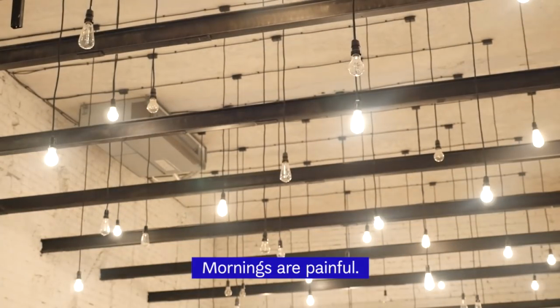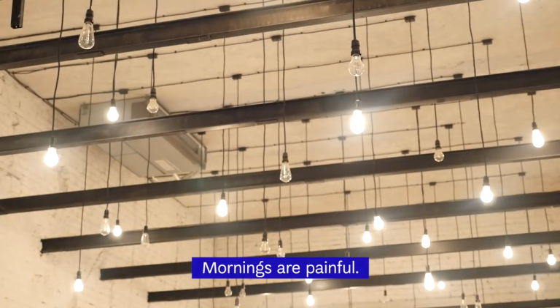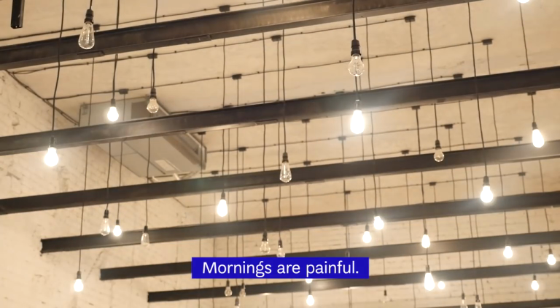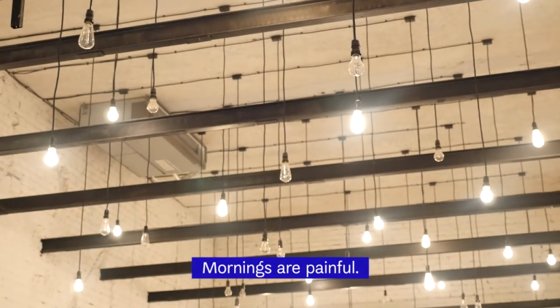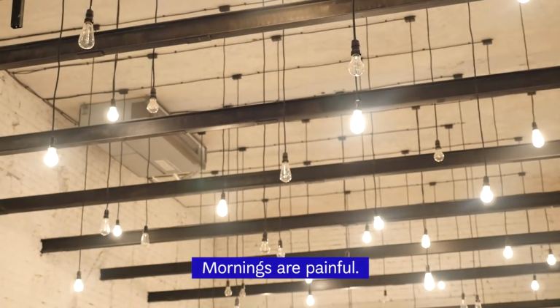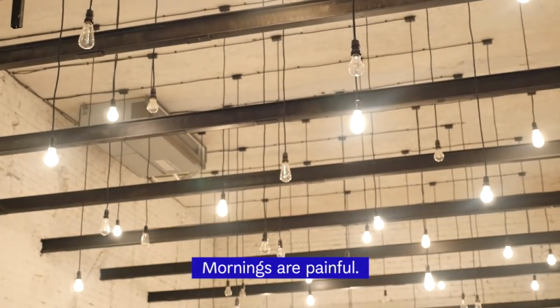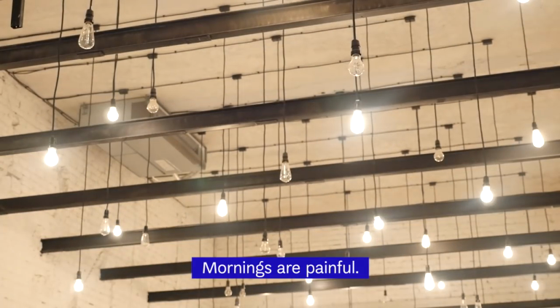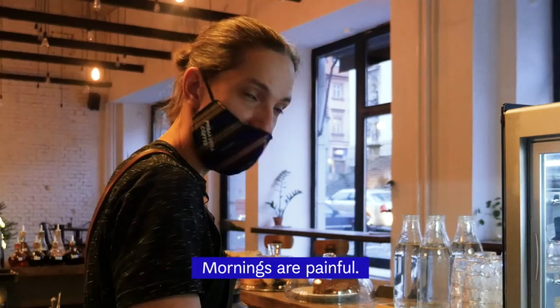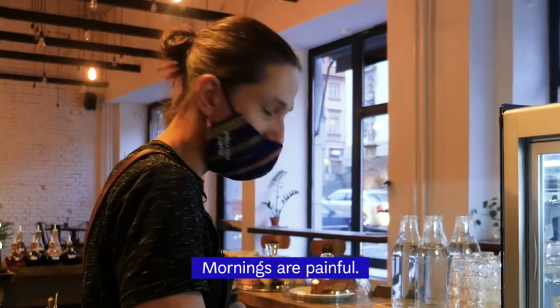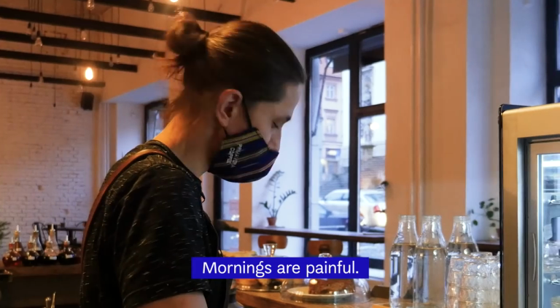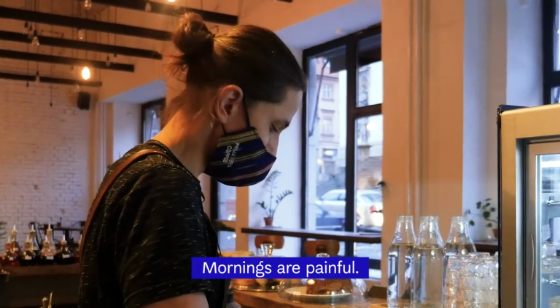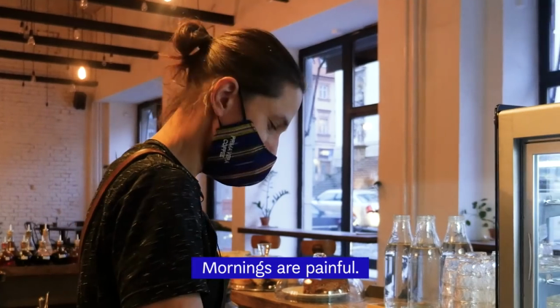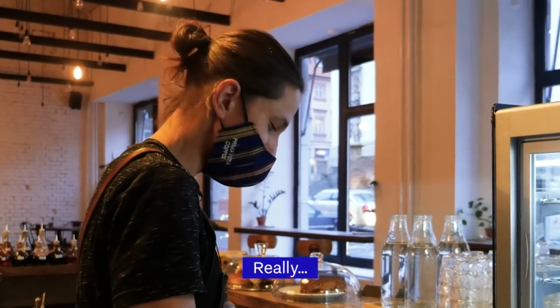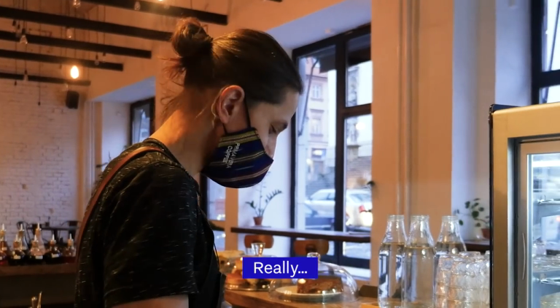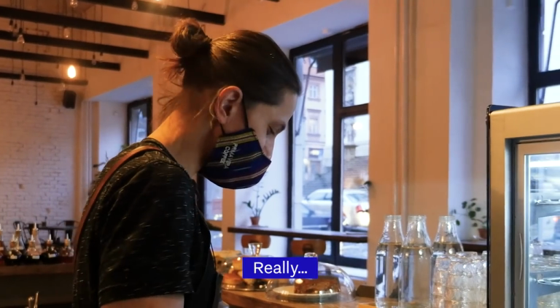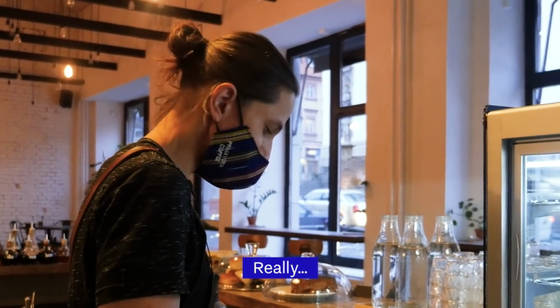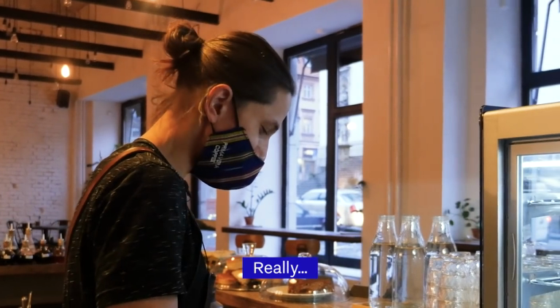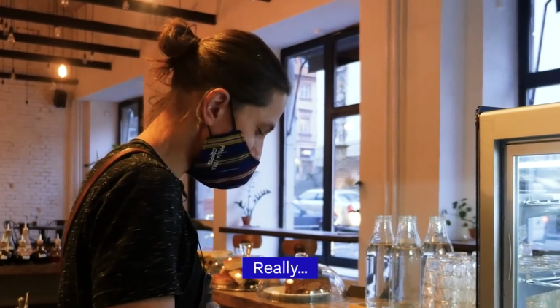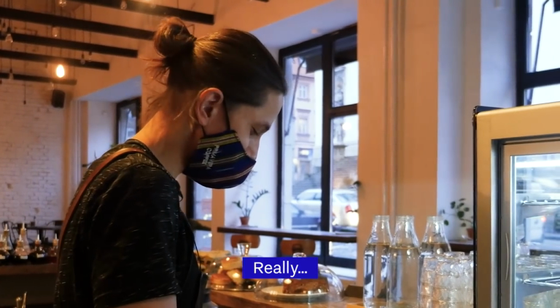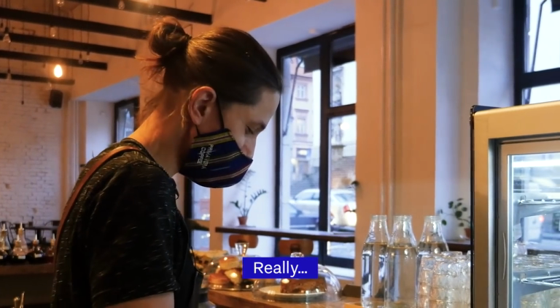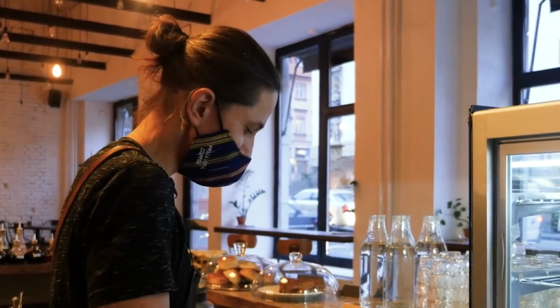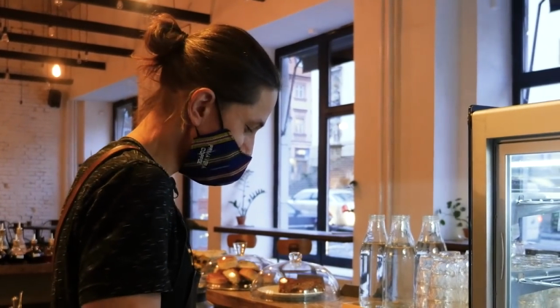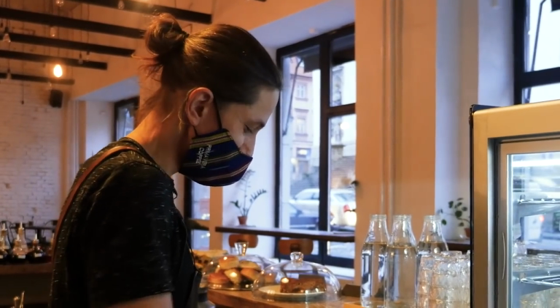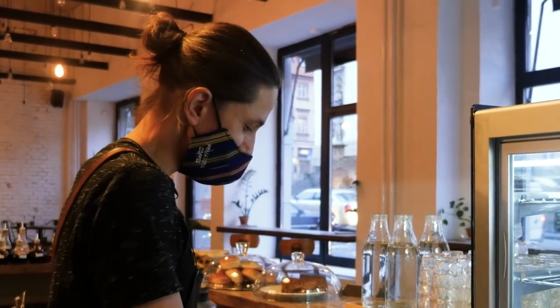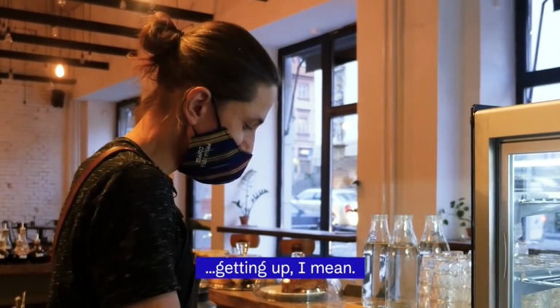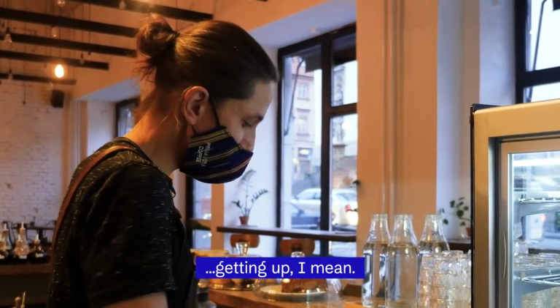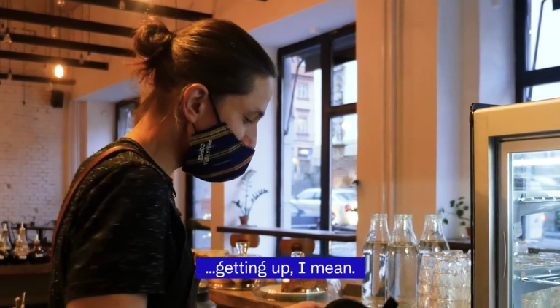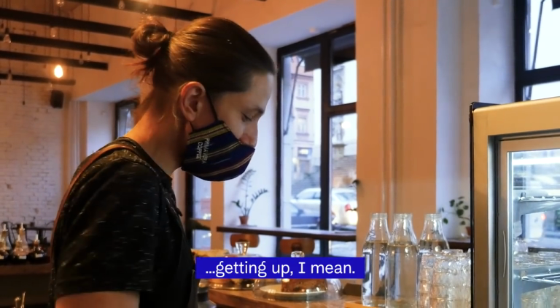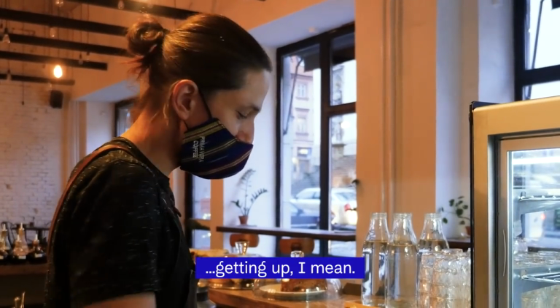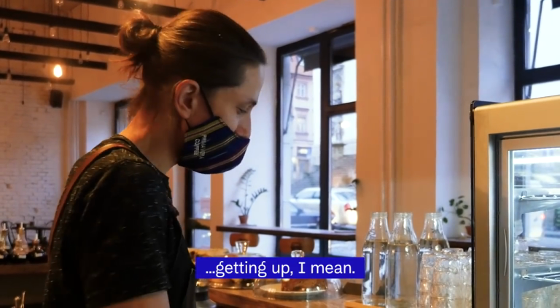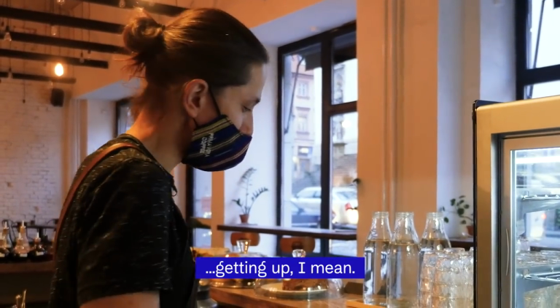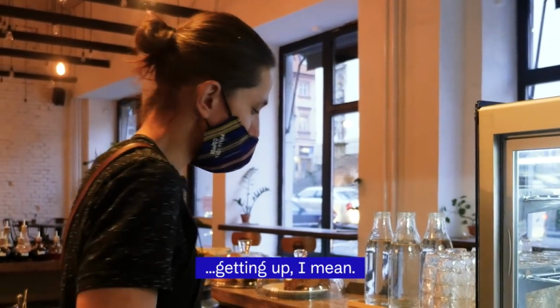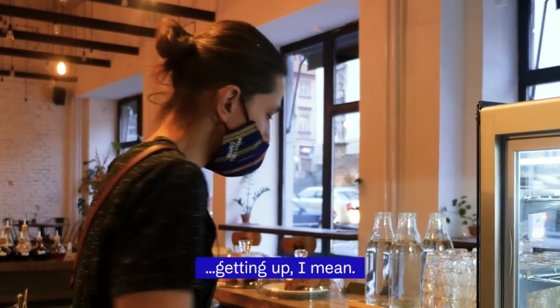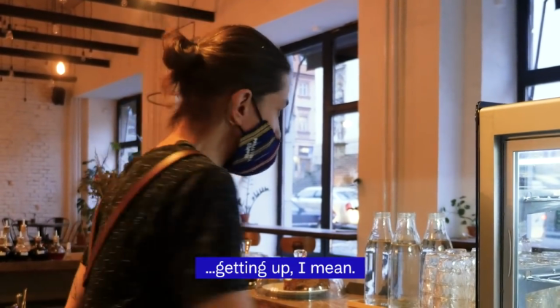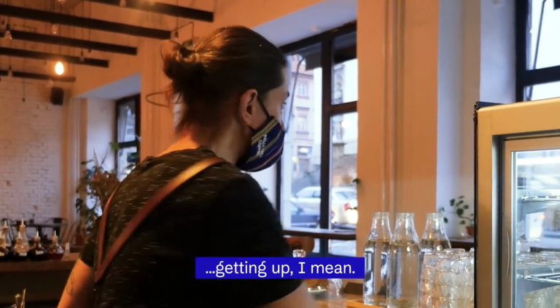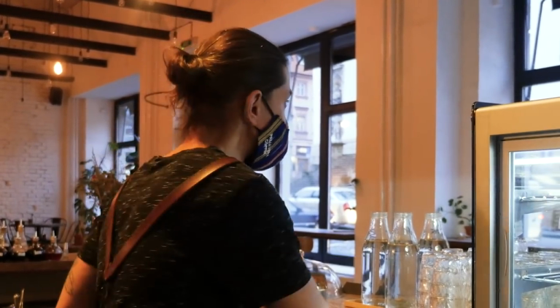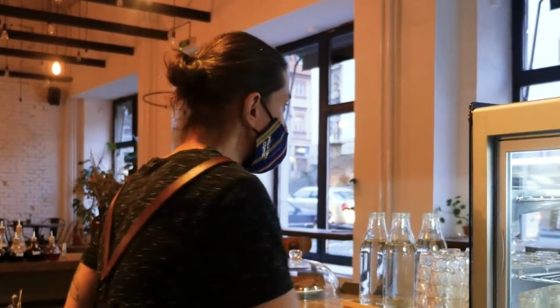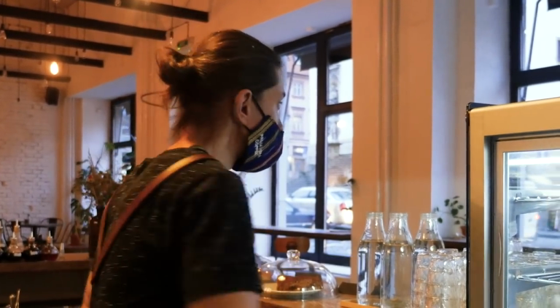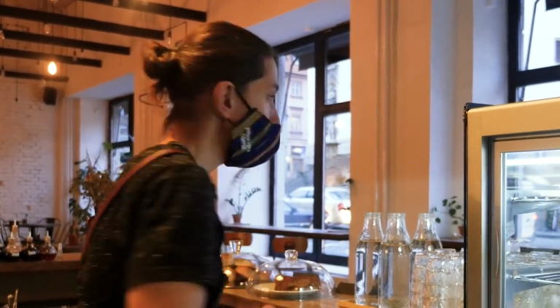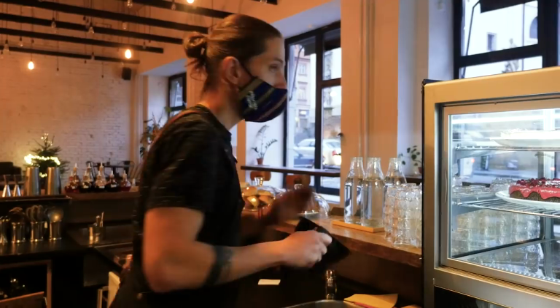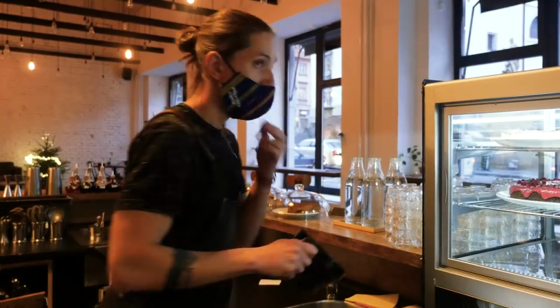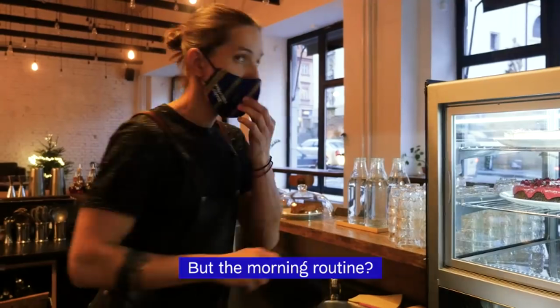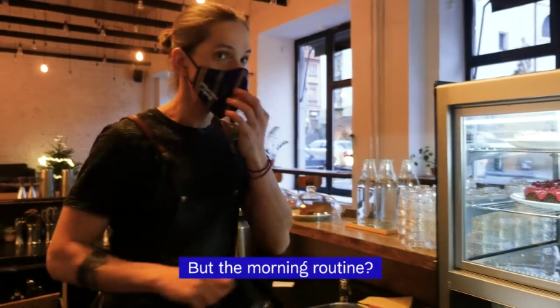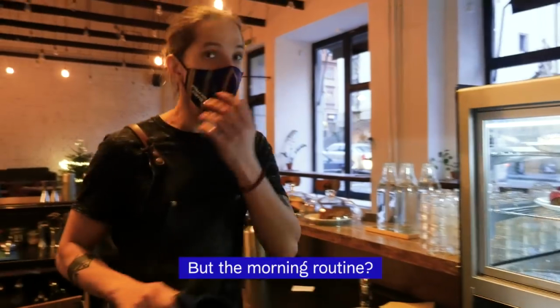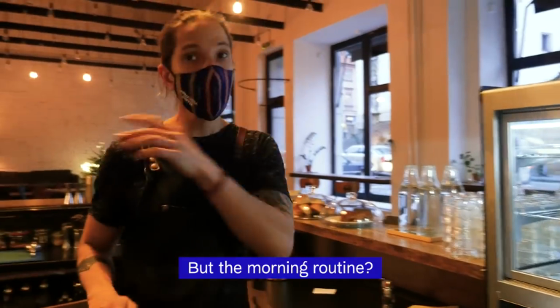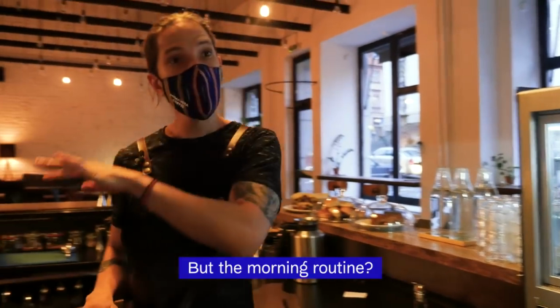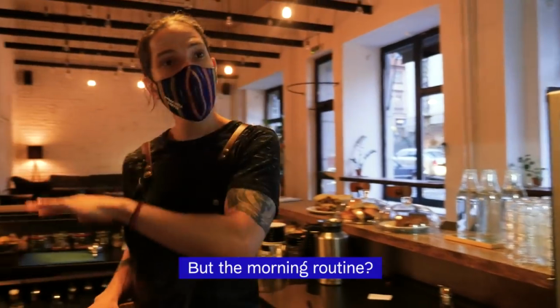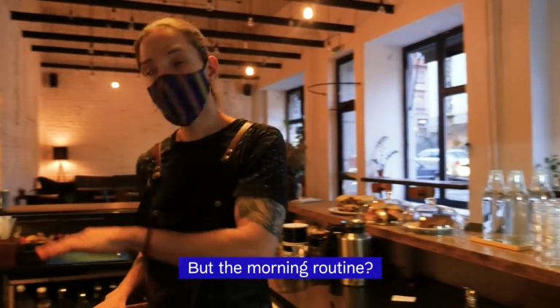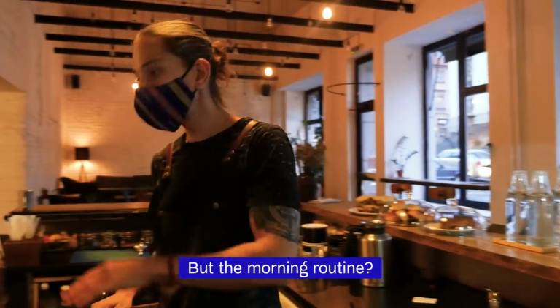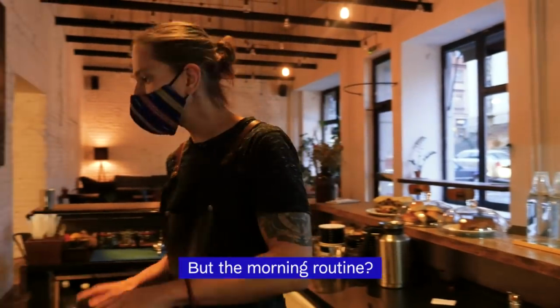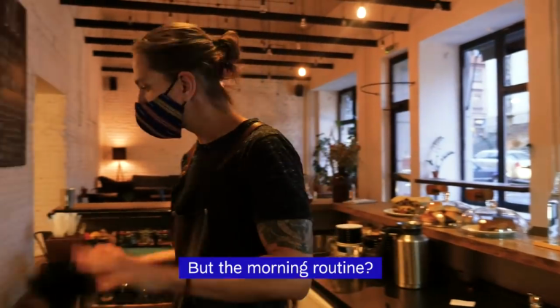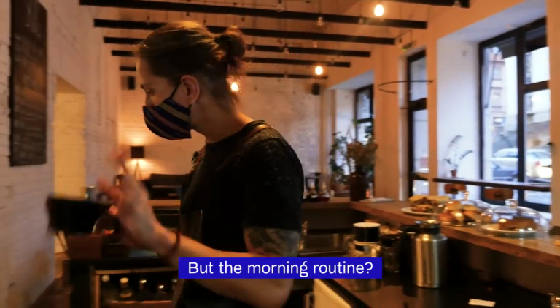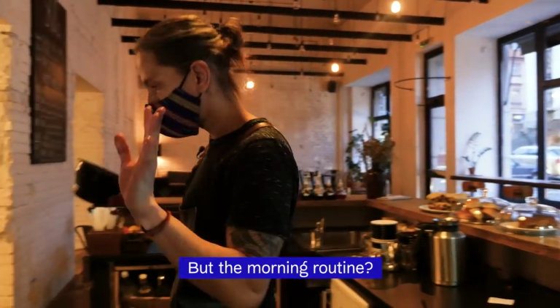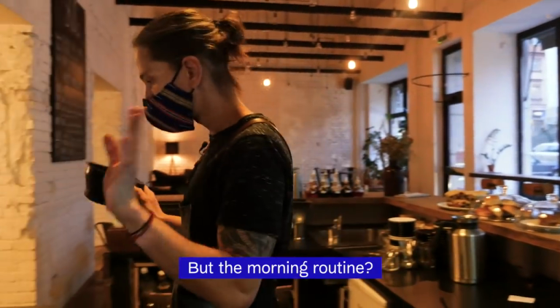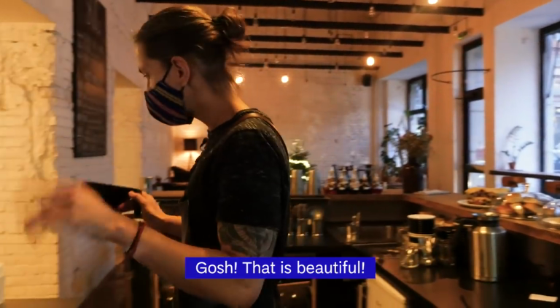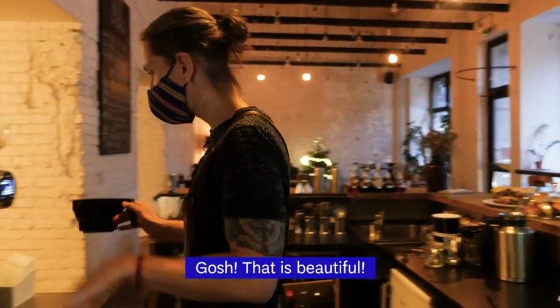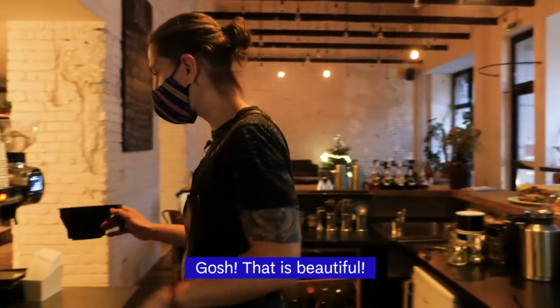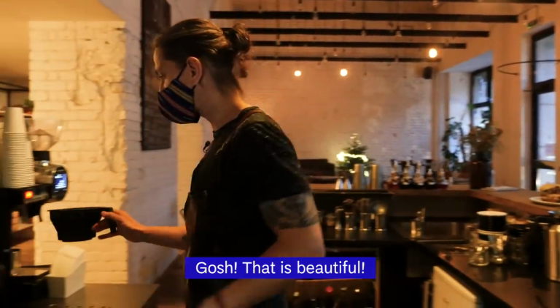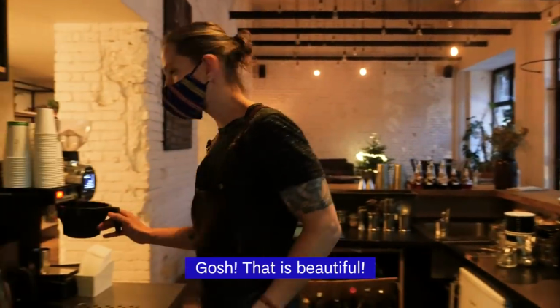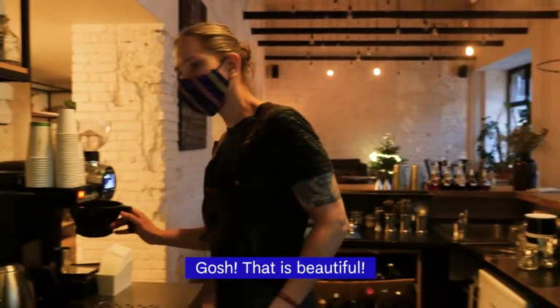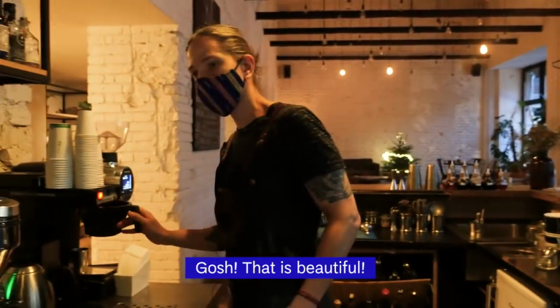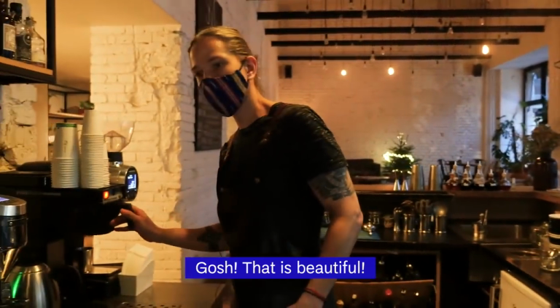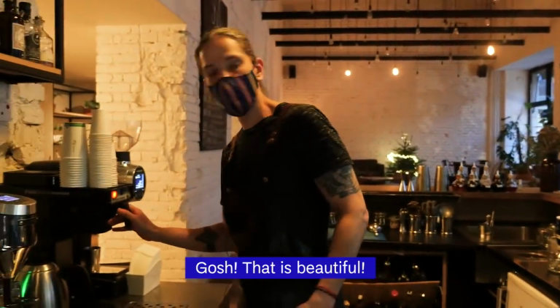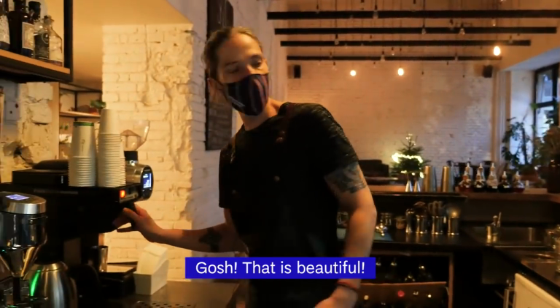Mornings are painful — really, getting up I mean. But the morning routine? Gosh, this is beautiful.